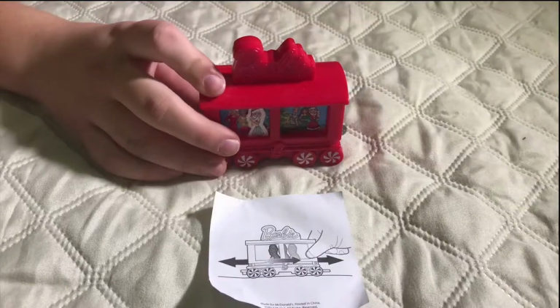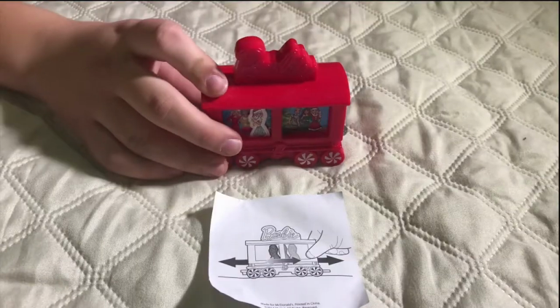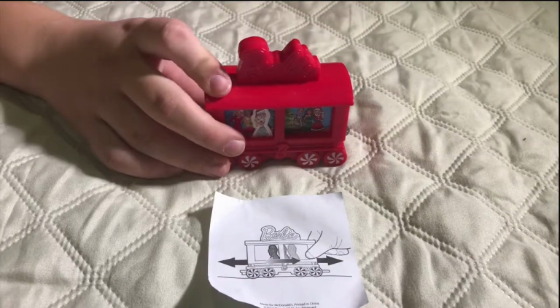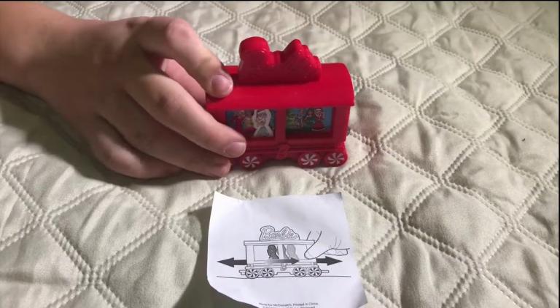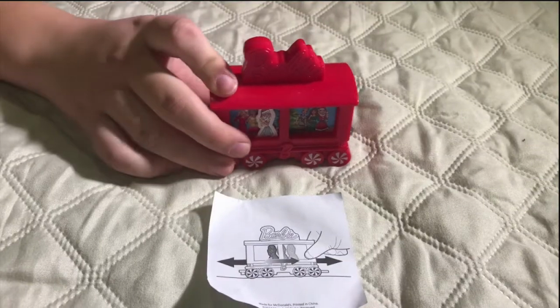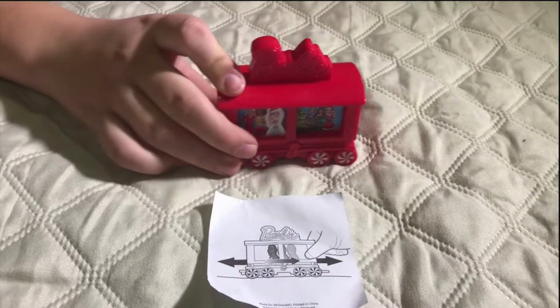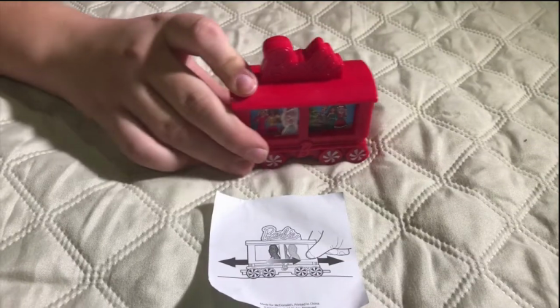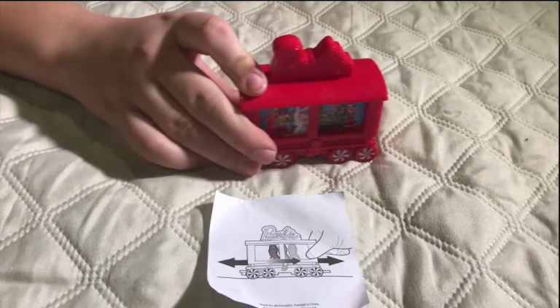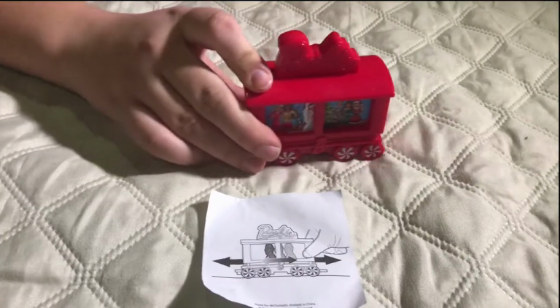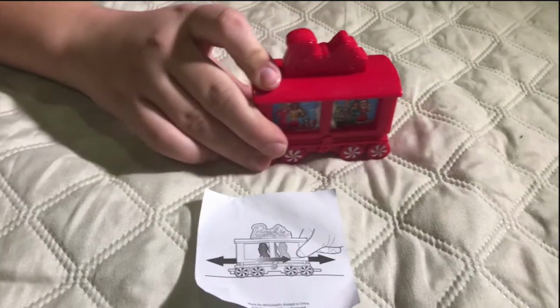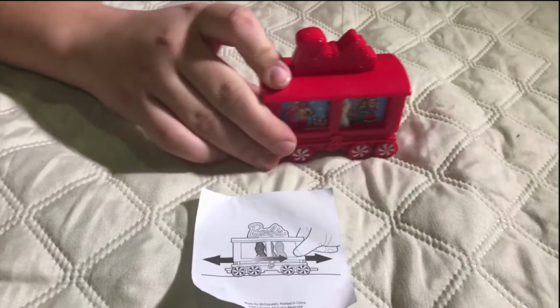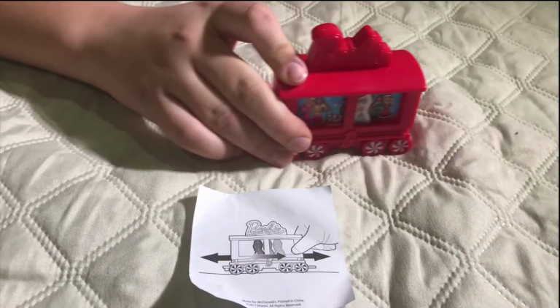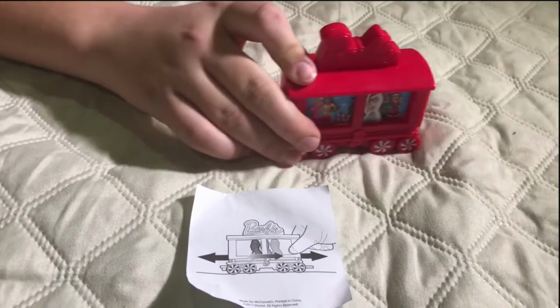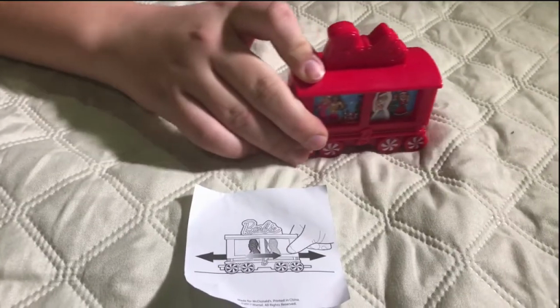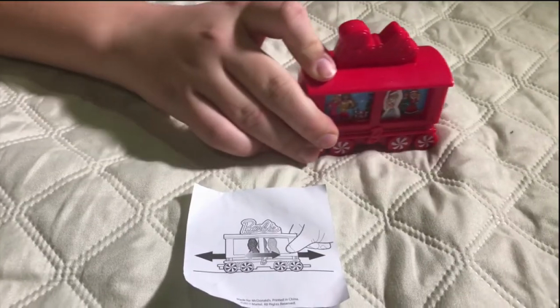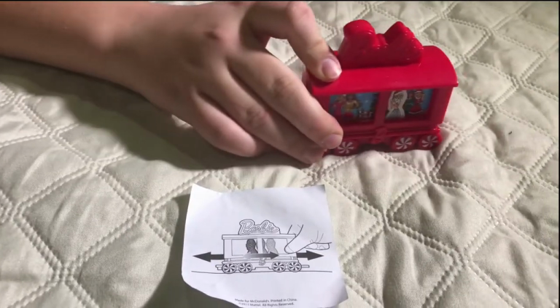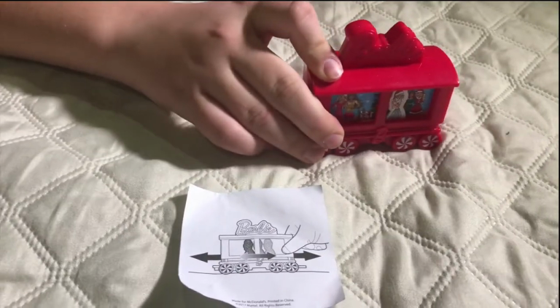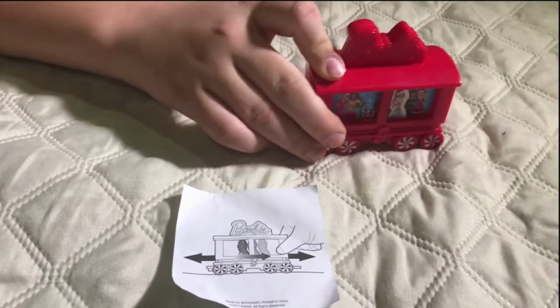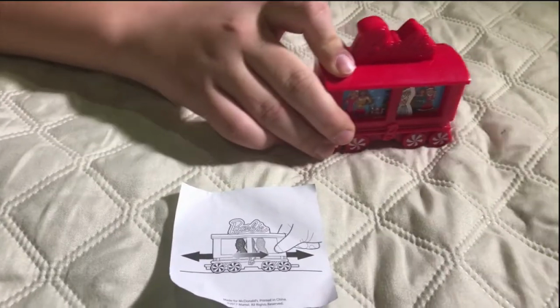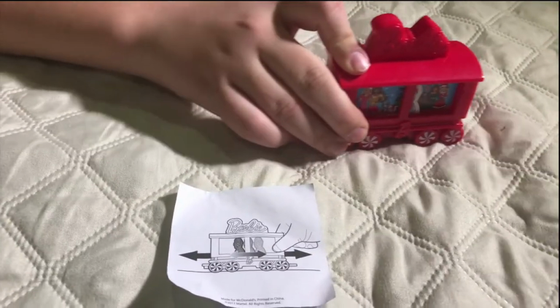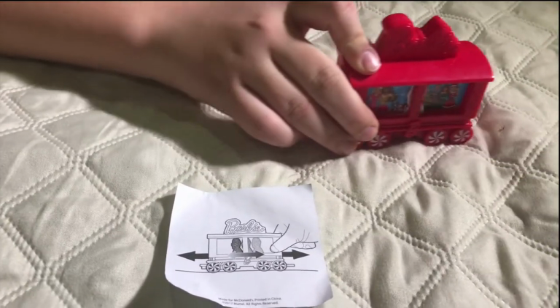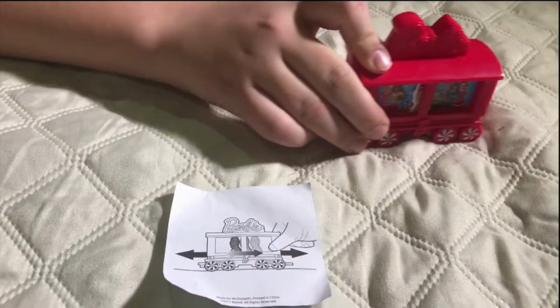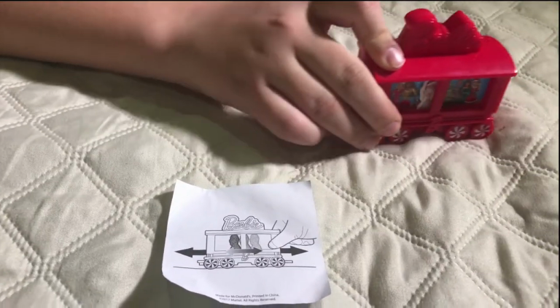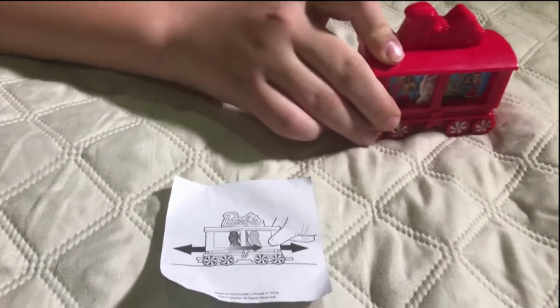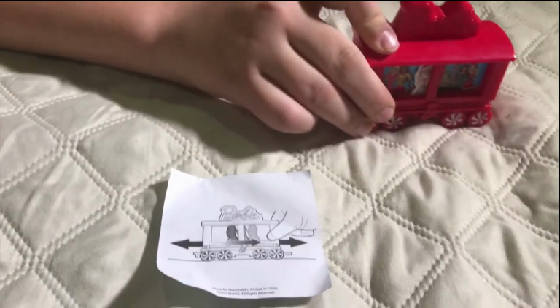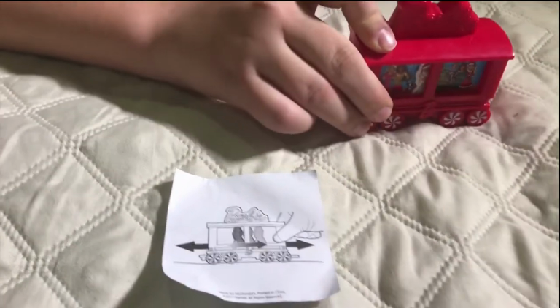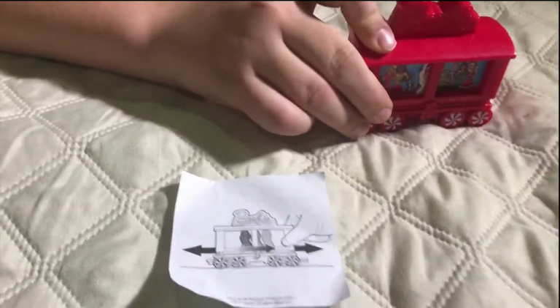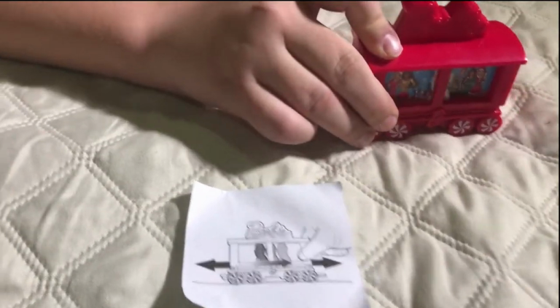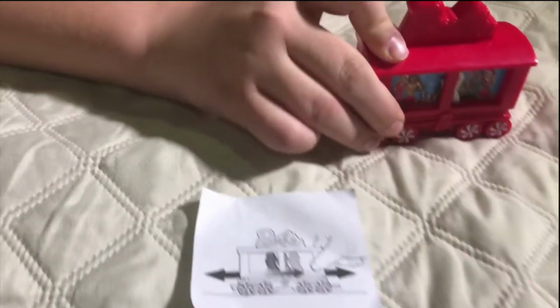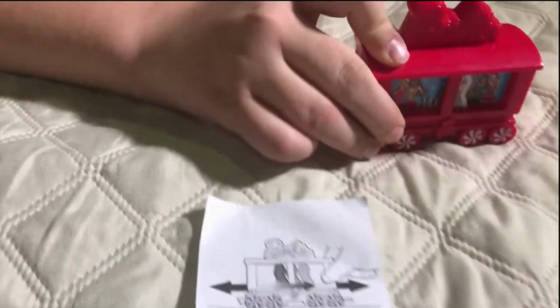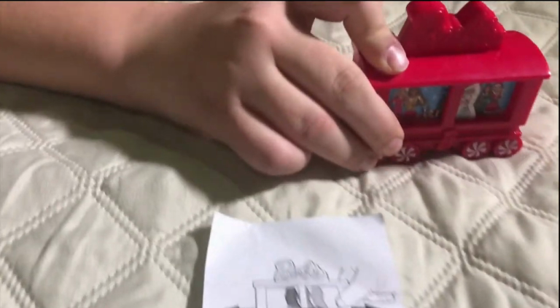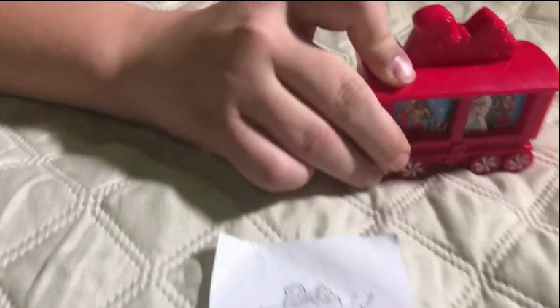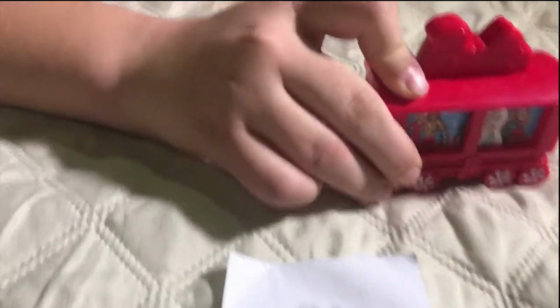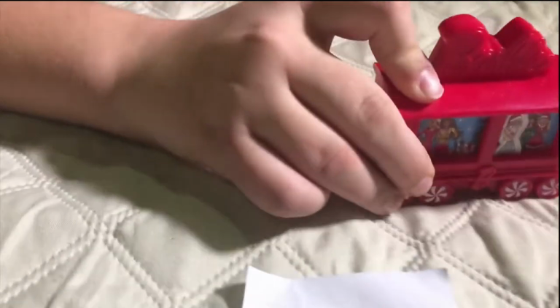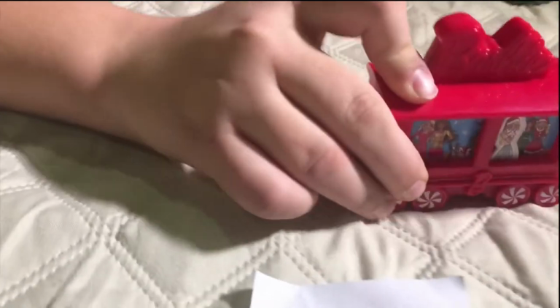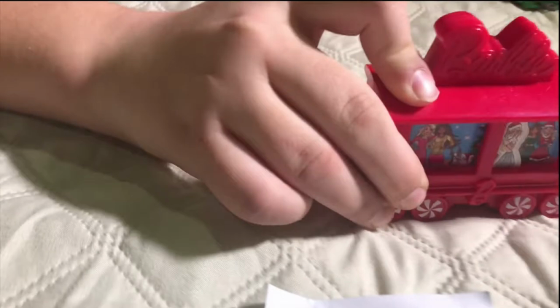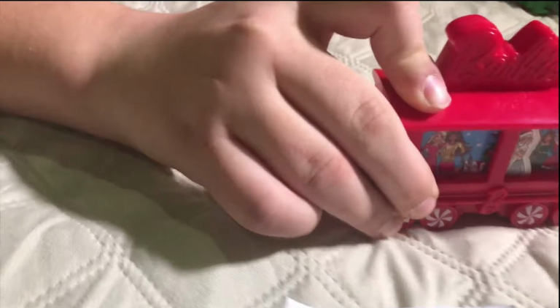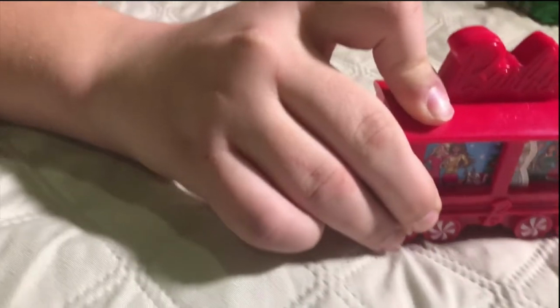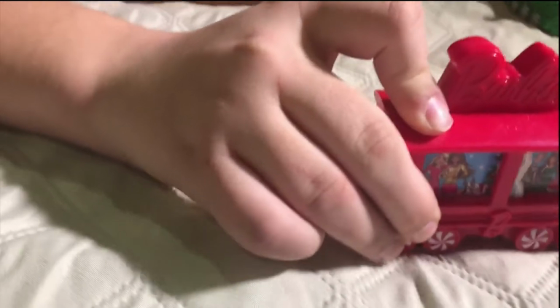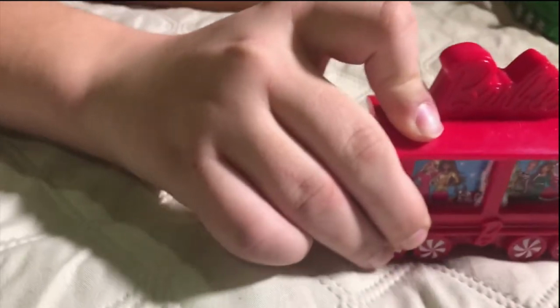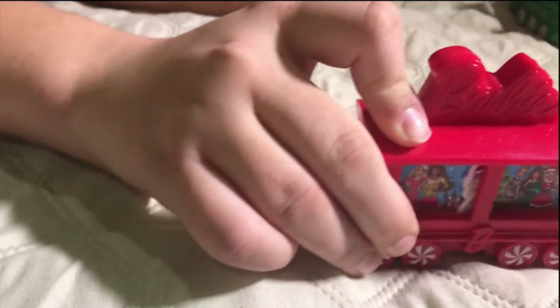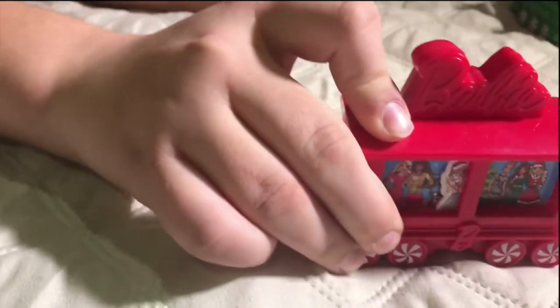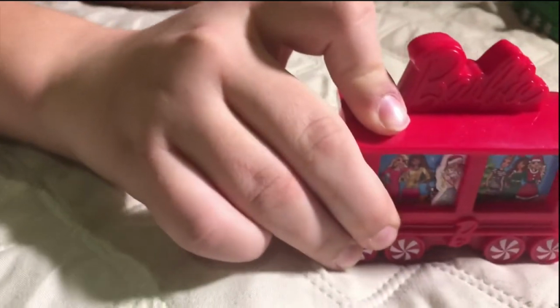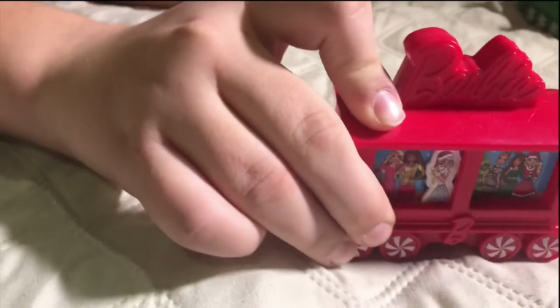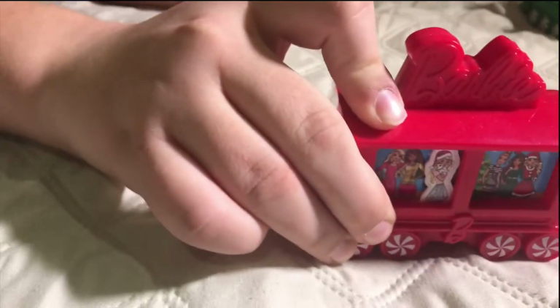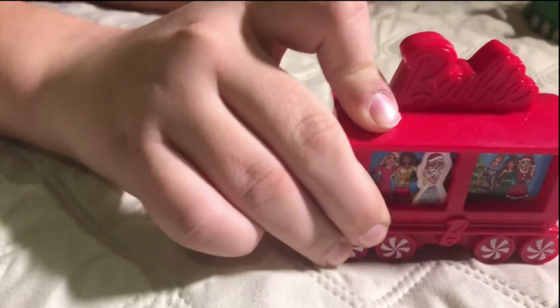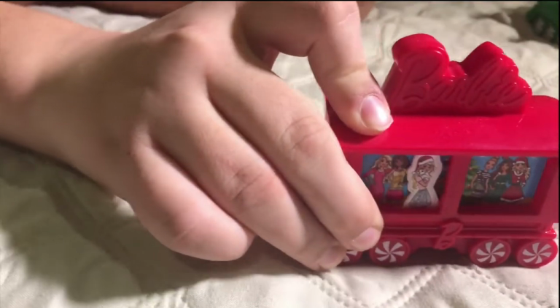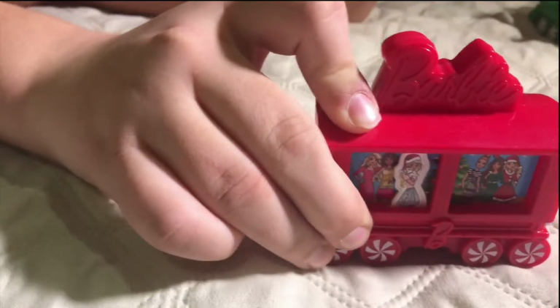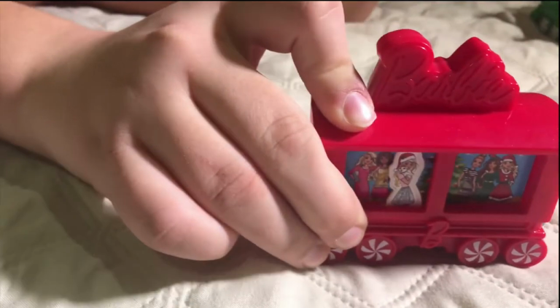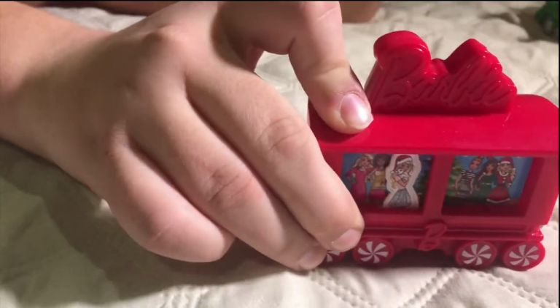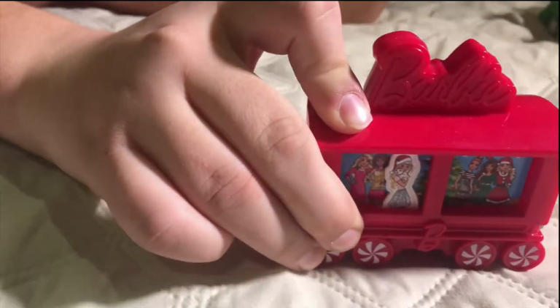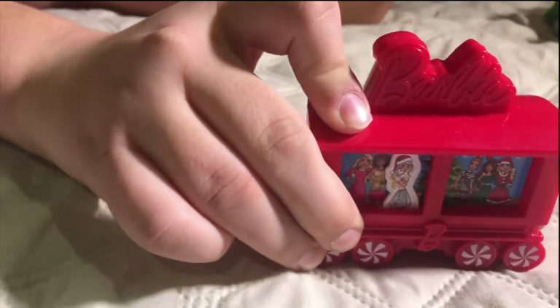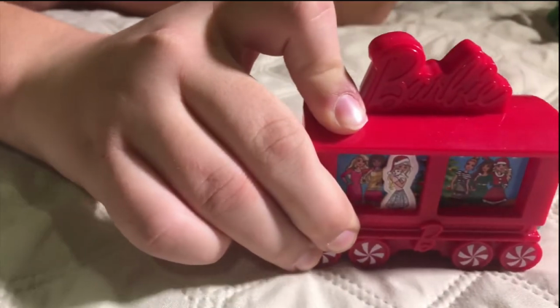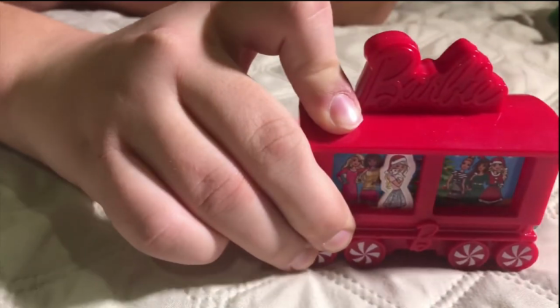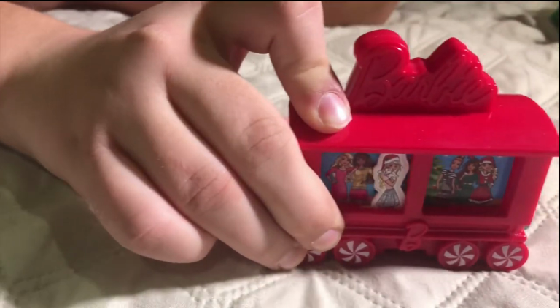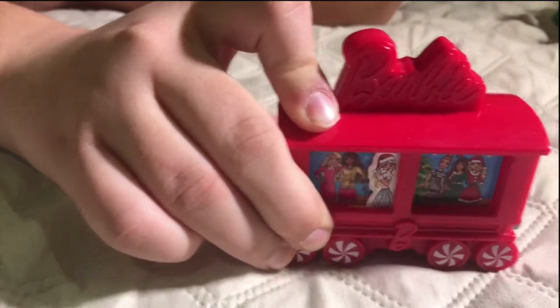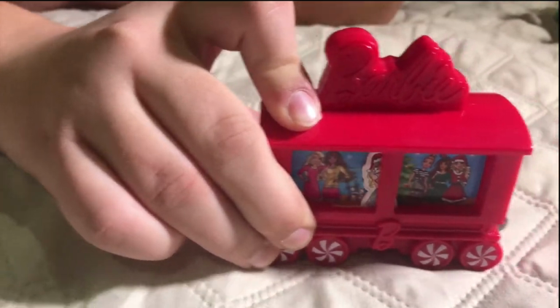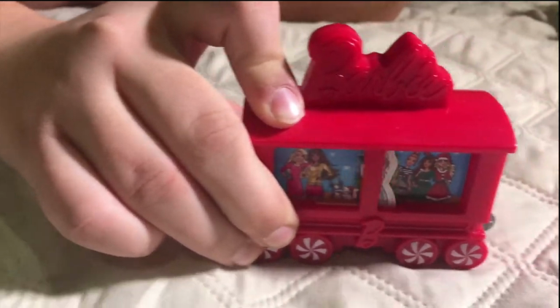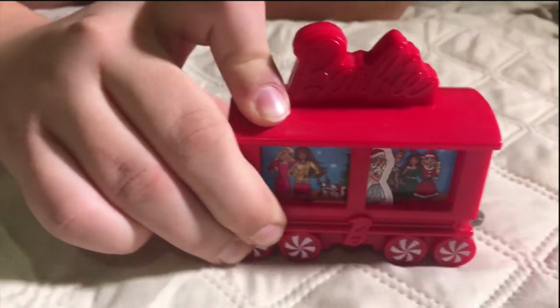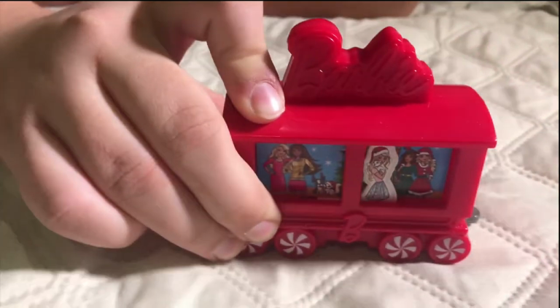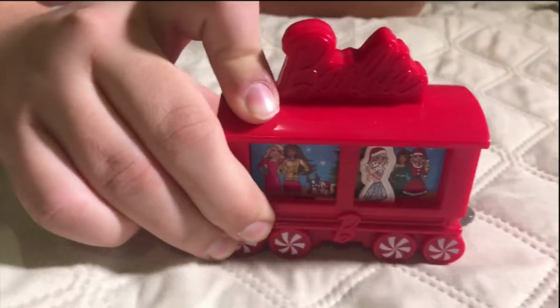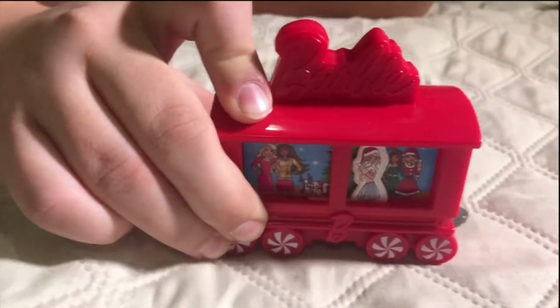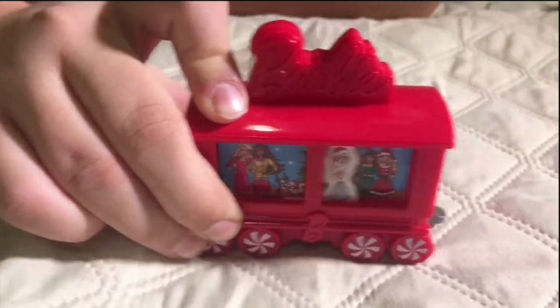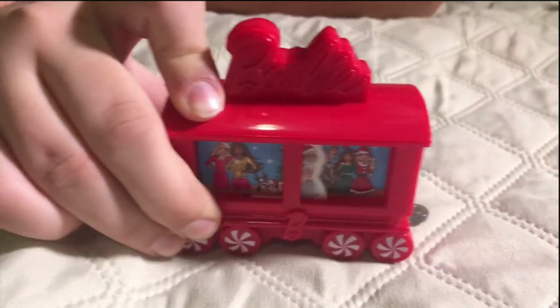Number ten is the Barbie Christmas car and the Barbies go back and forth.